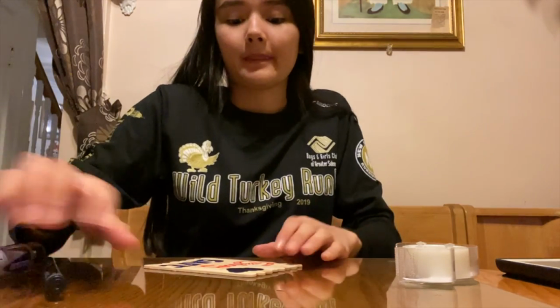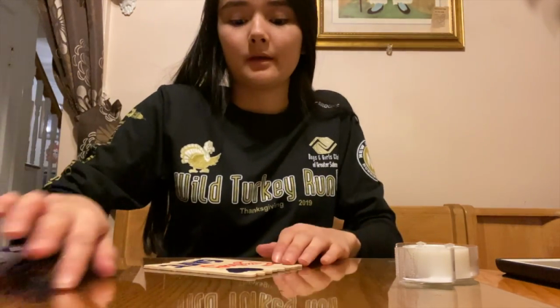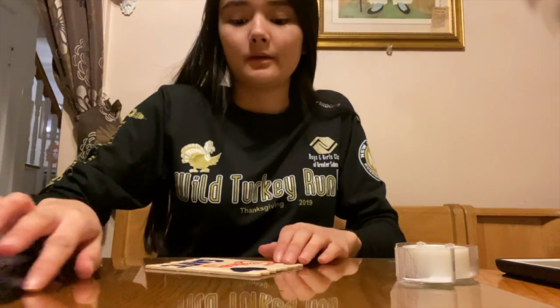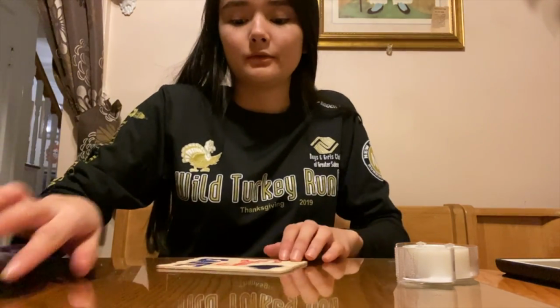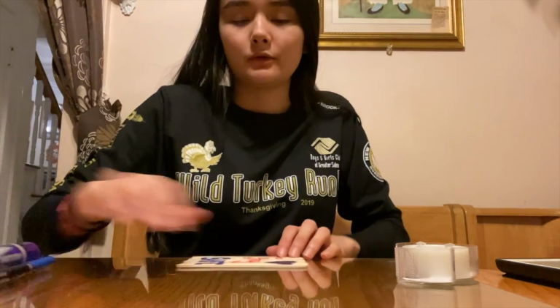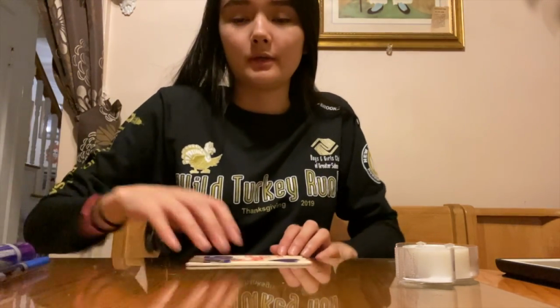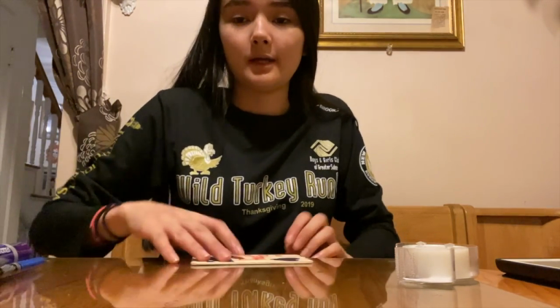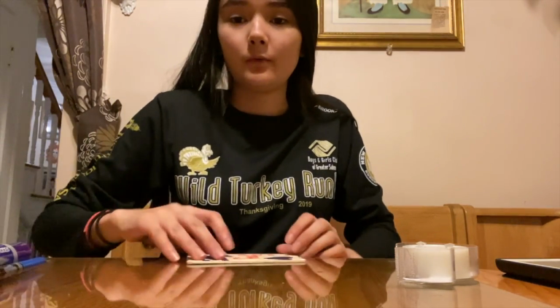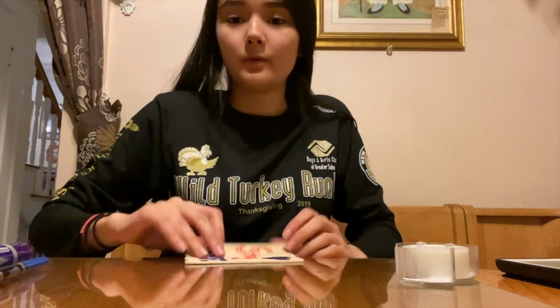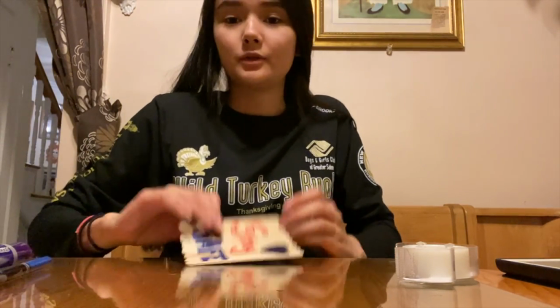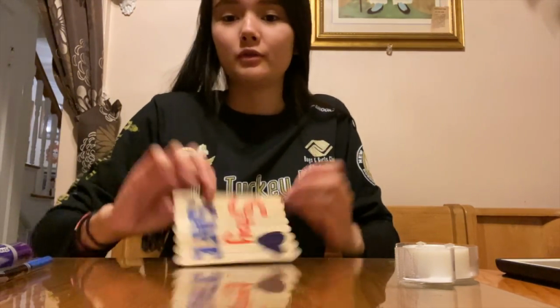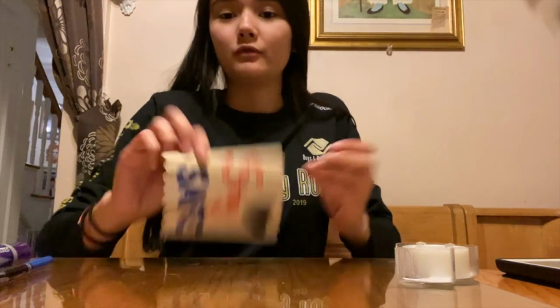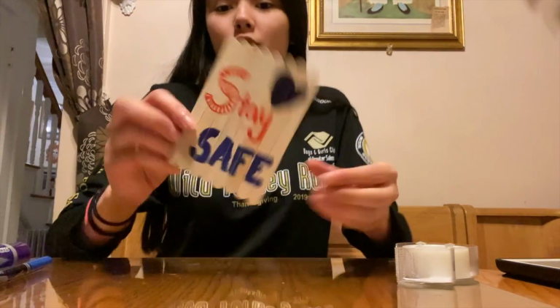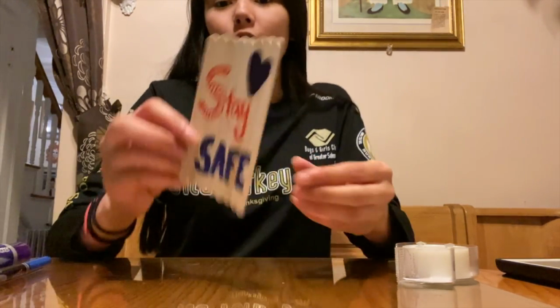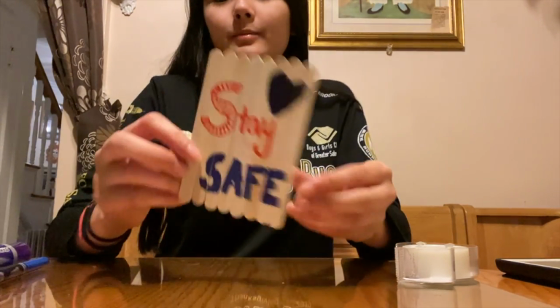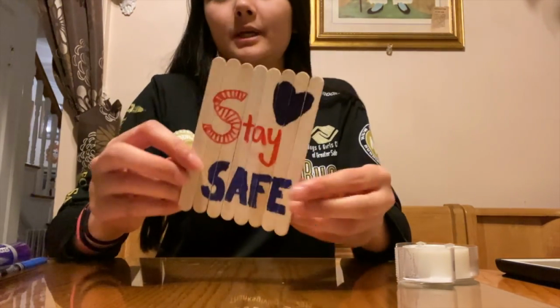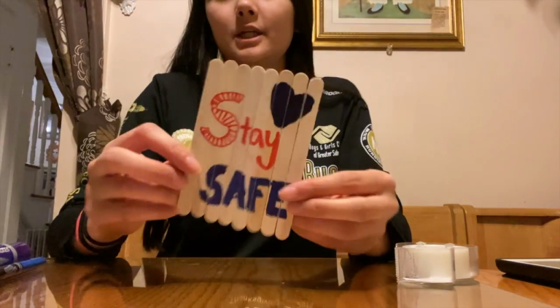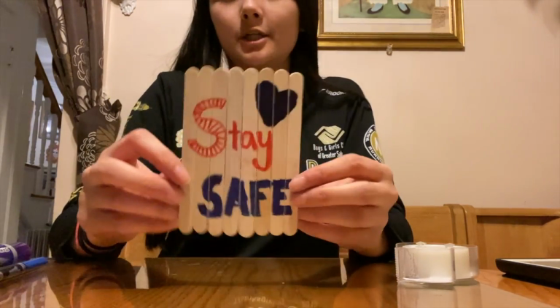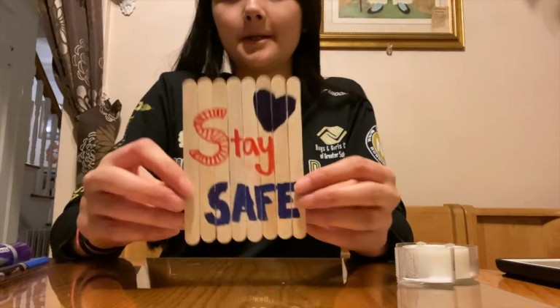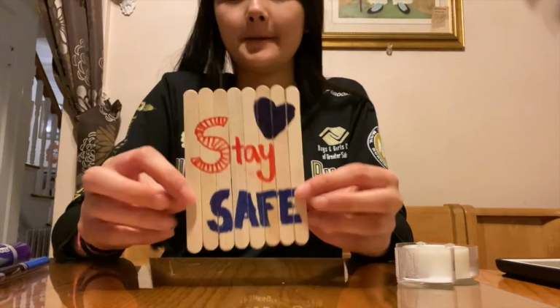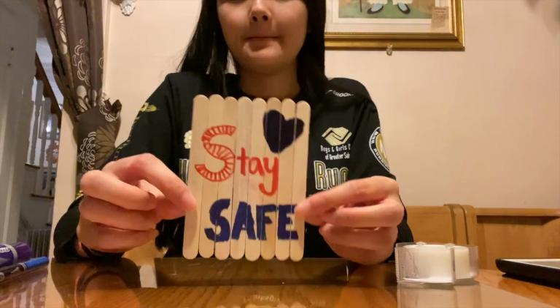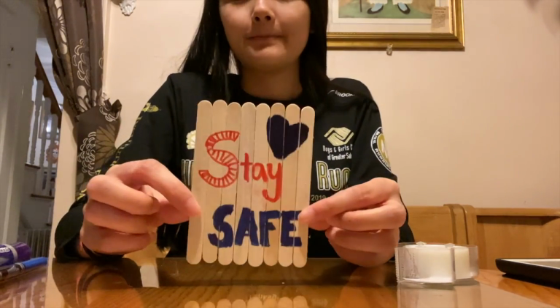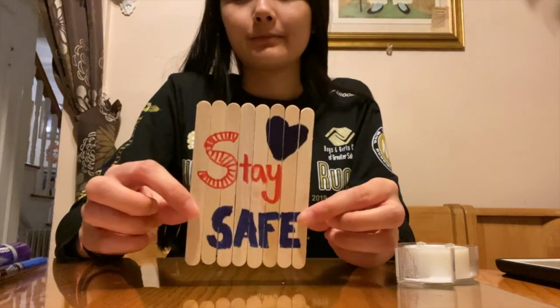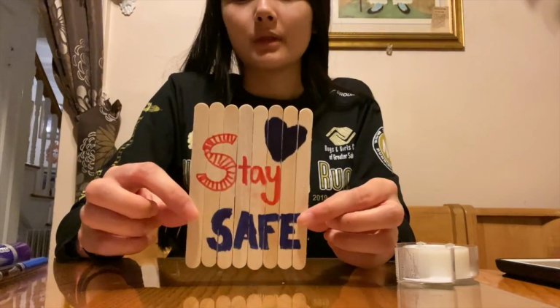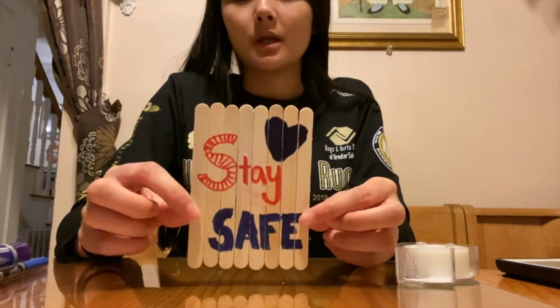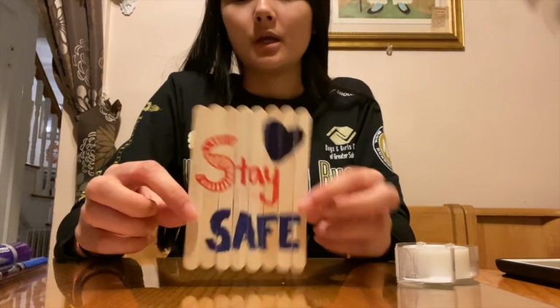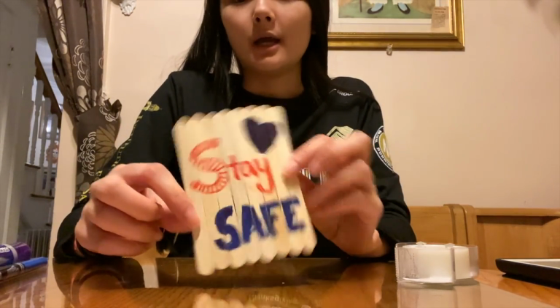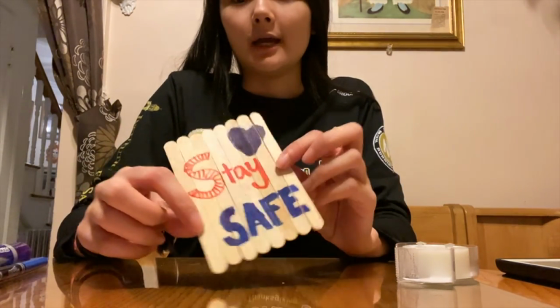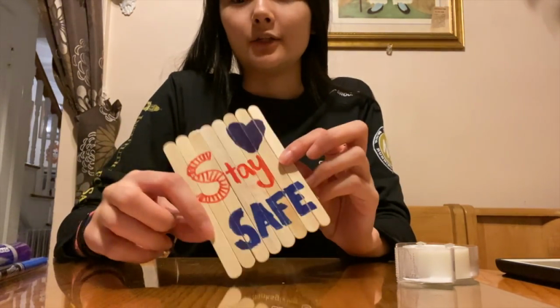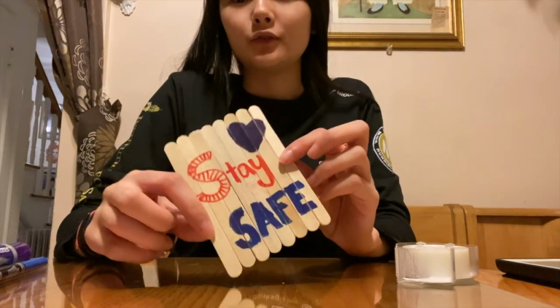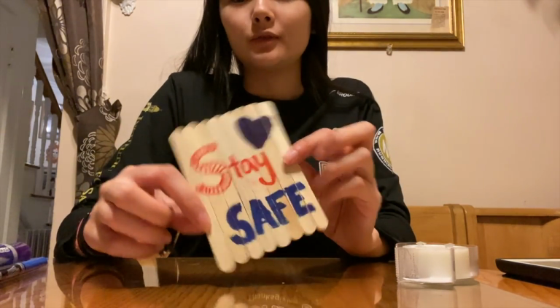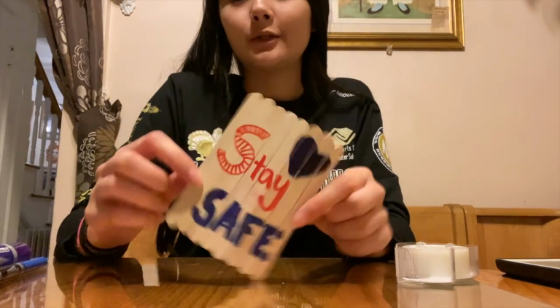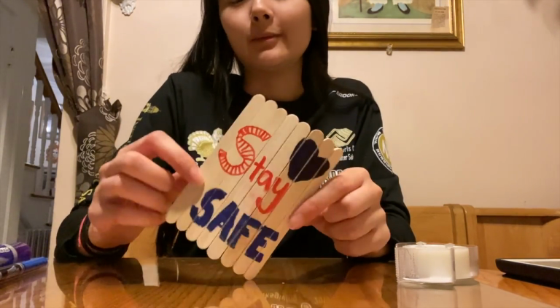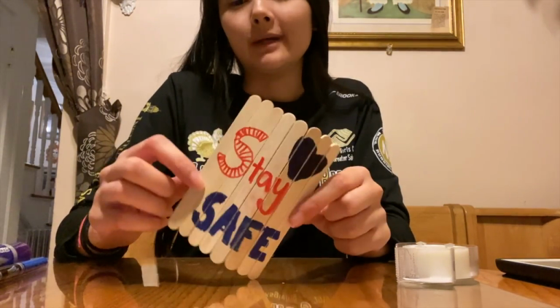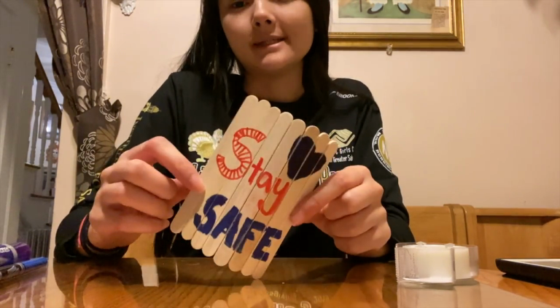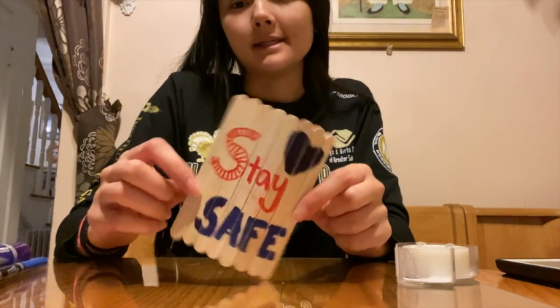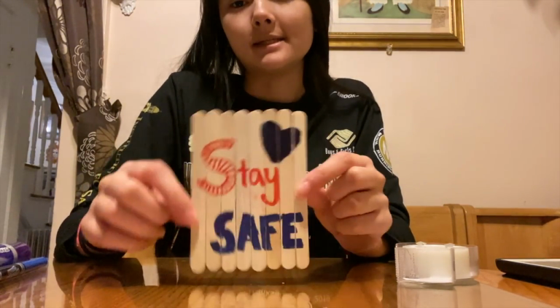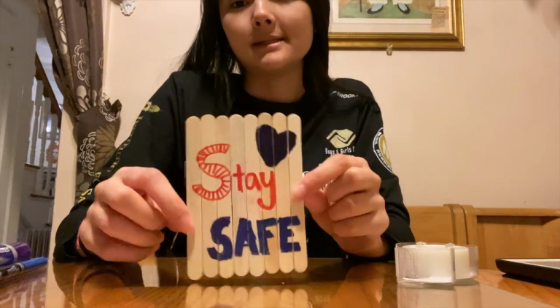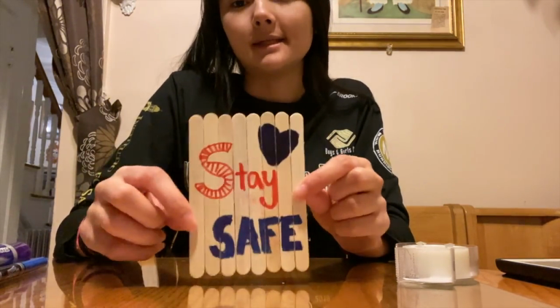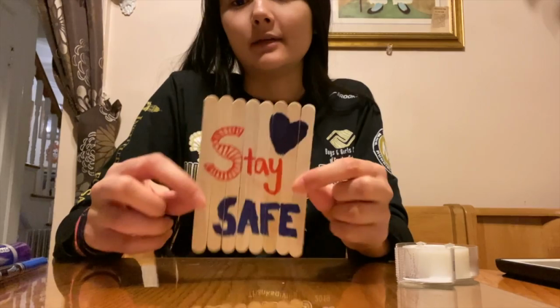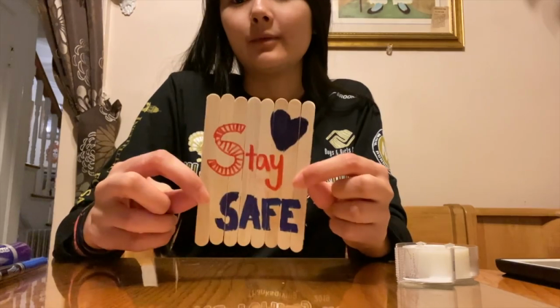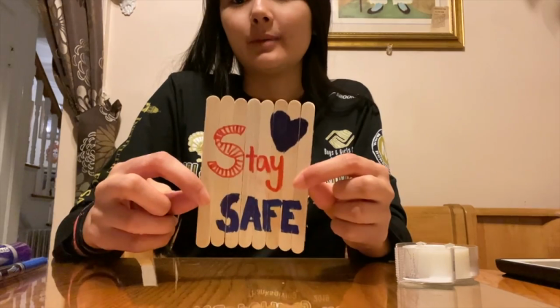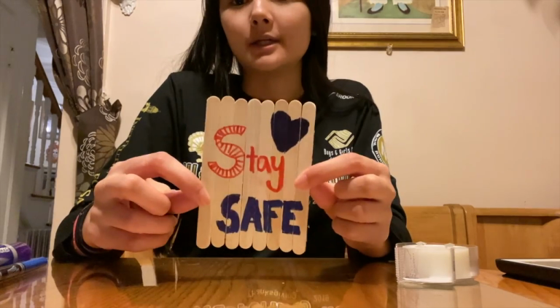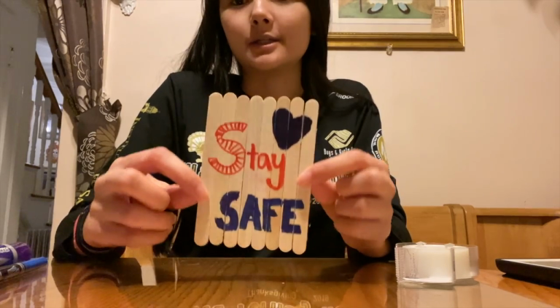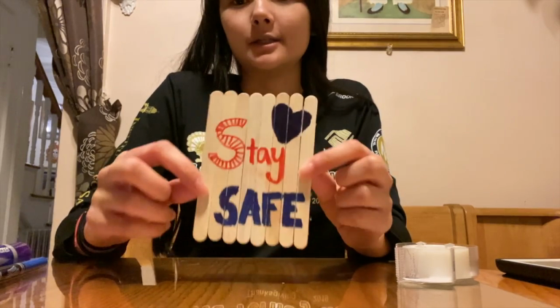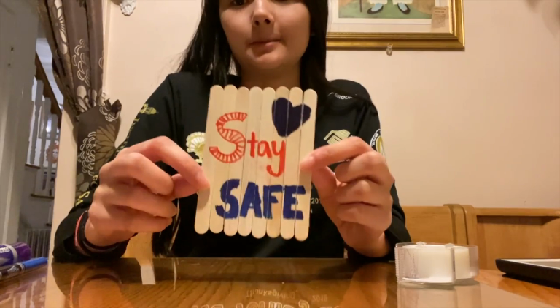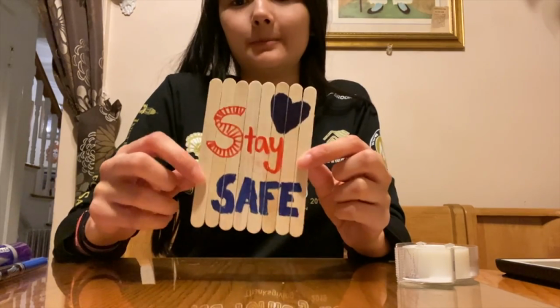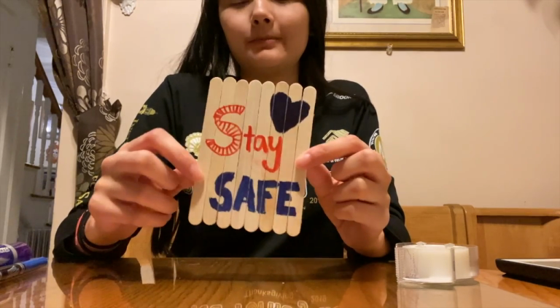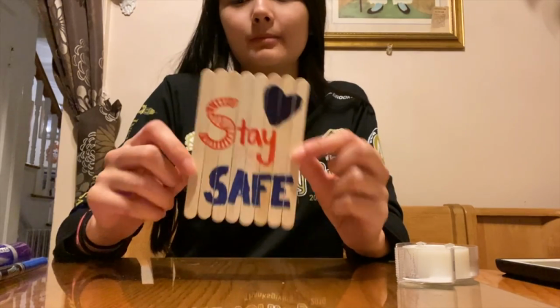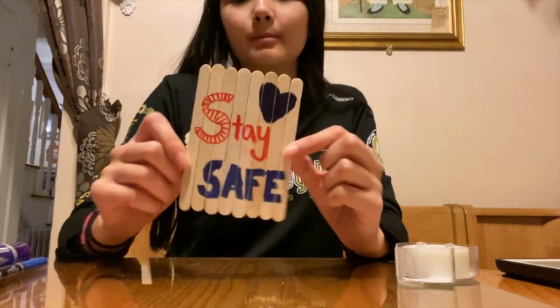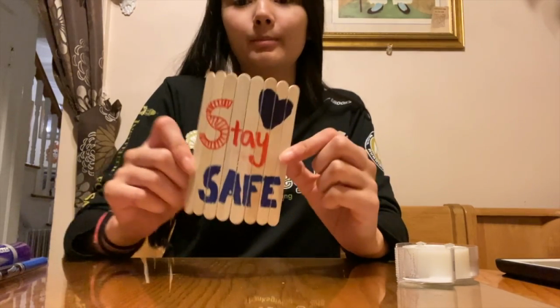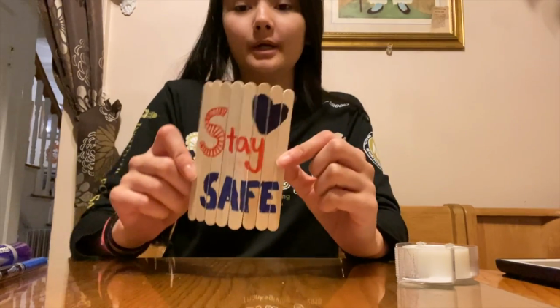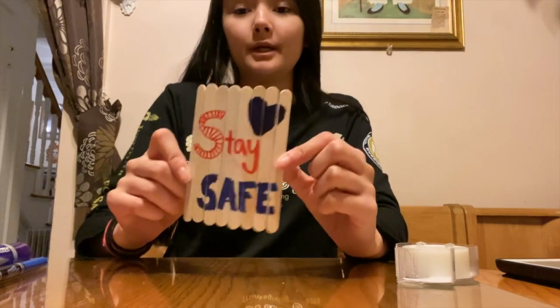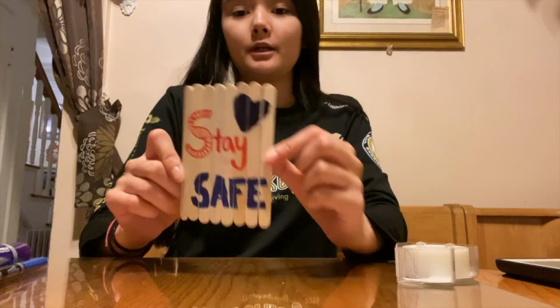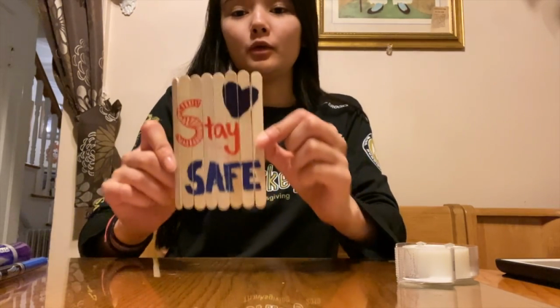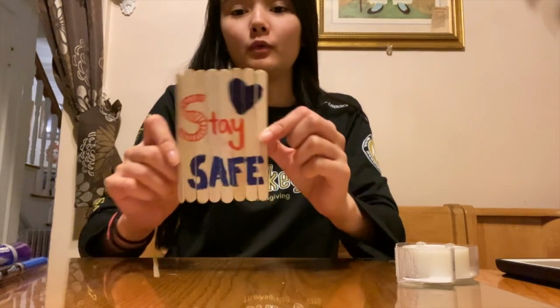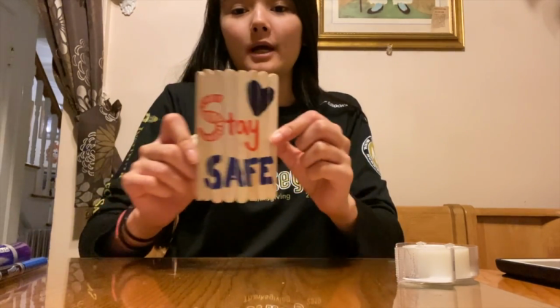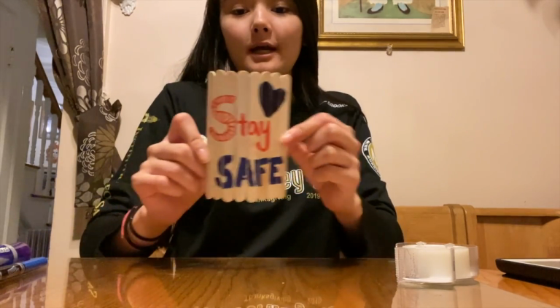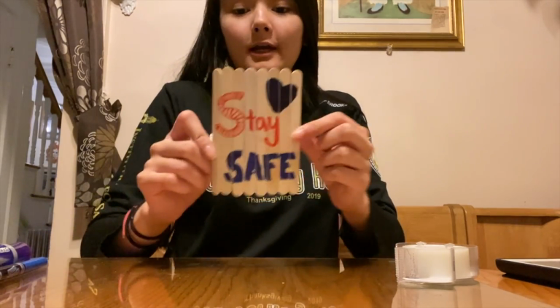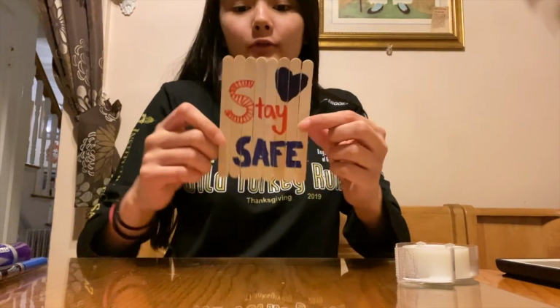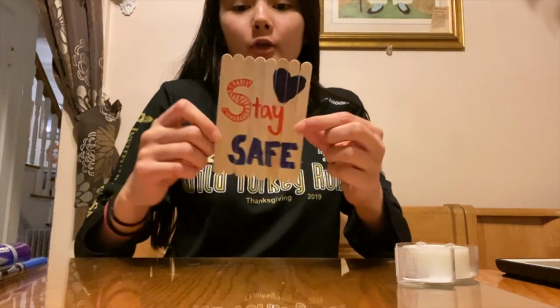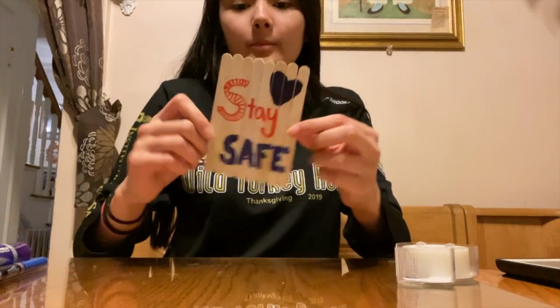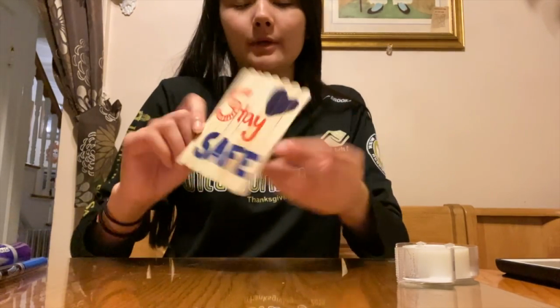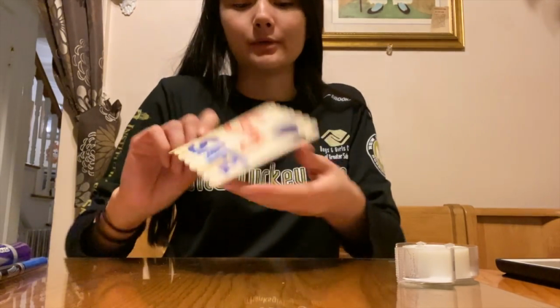Now once you've drawn your picture — I drew a little message instead of a picture — you will have your puzzle.